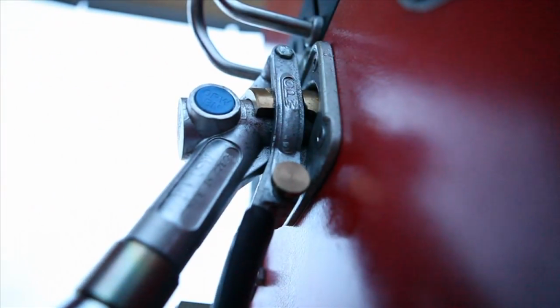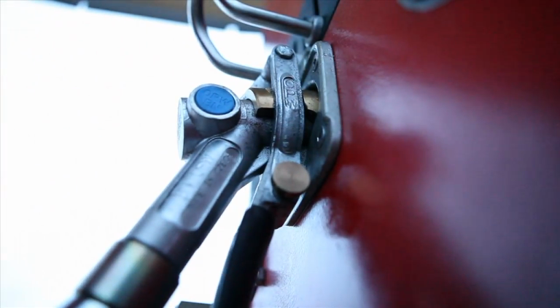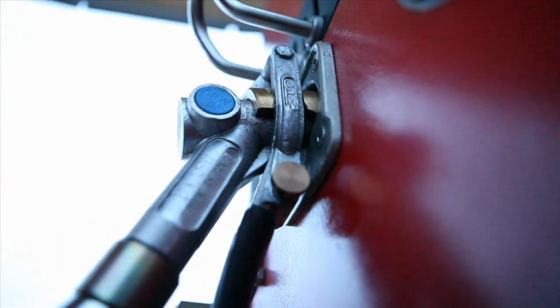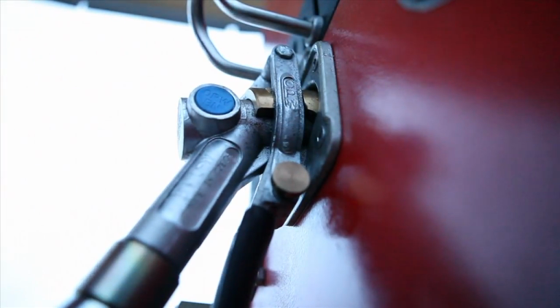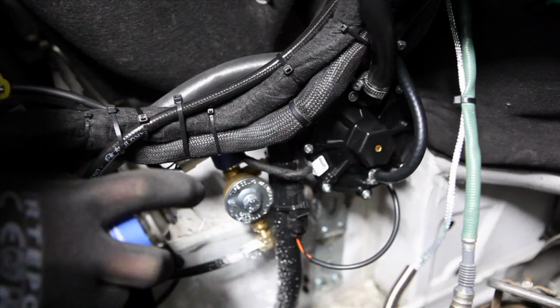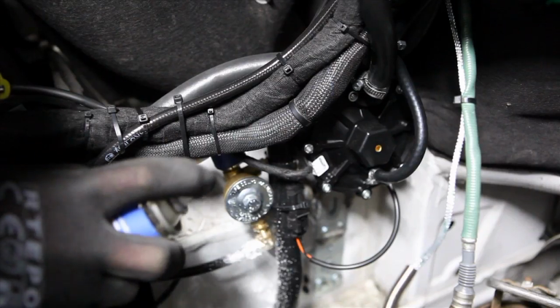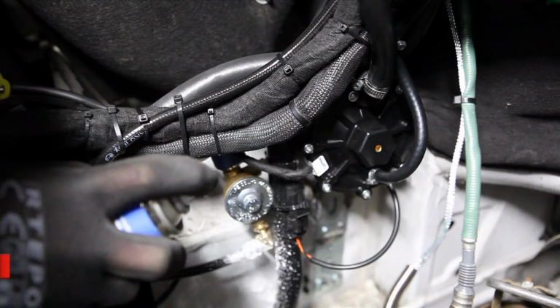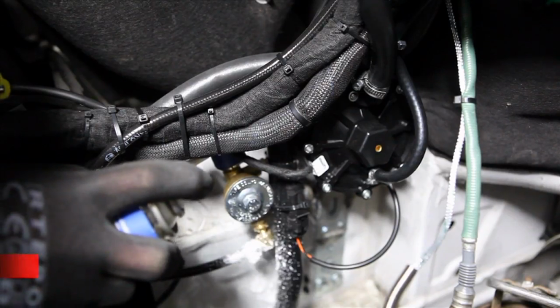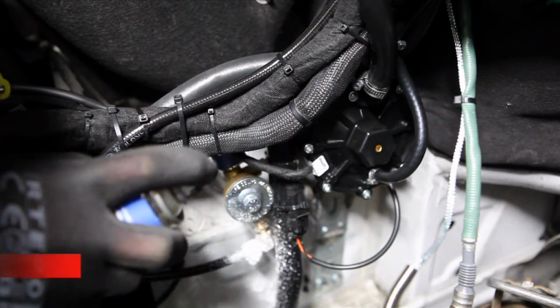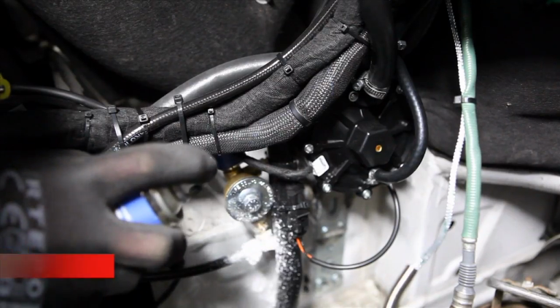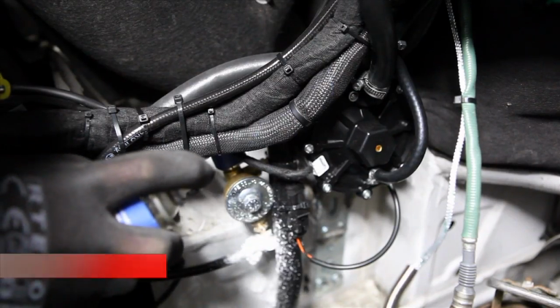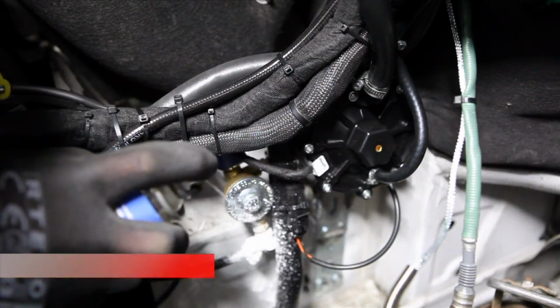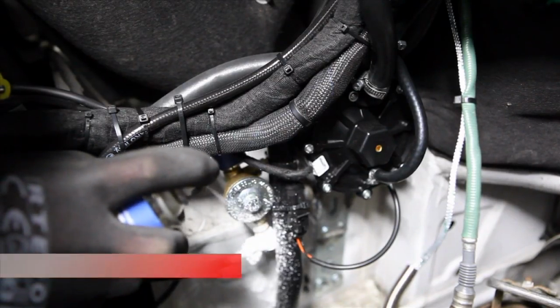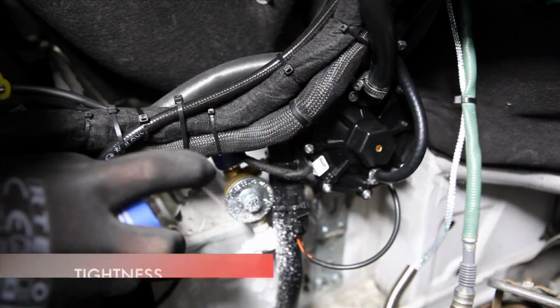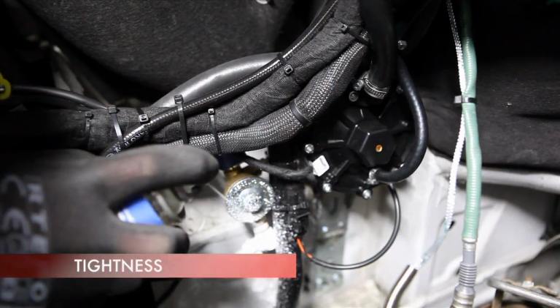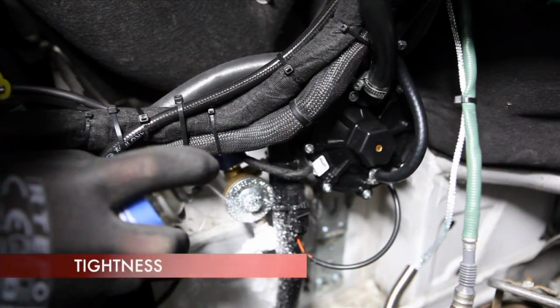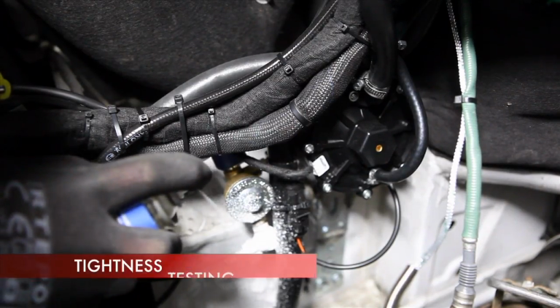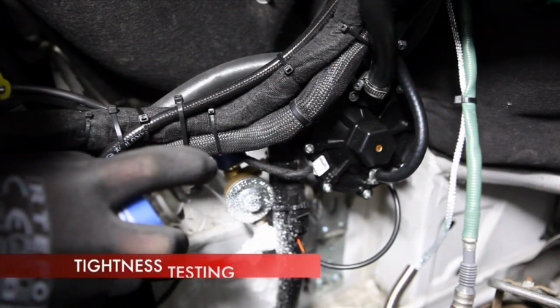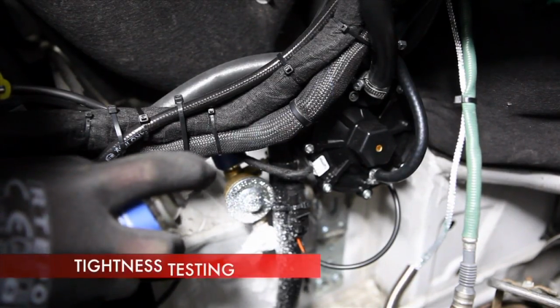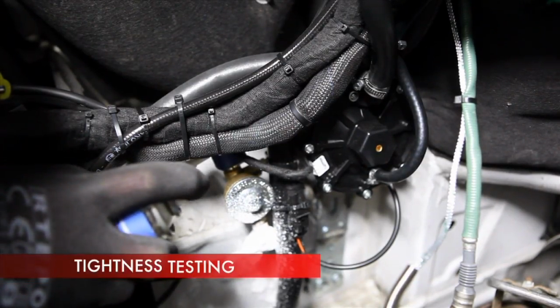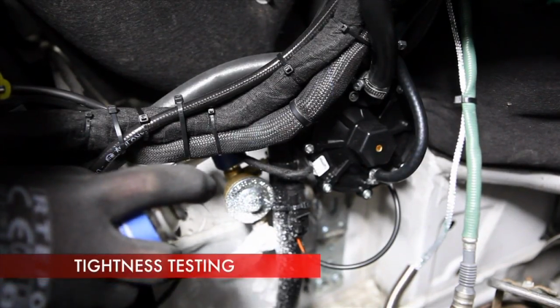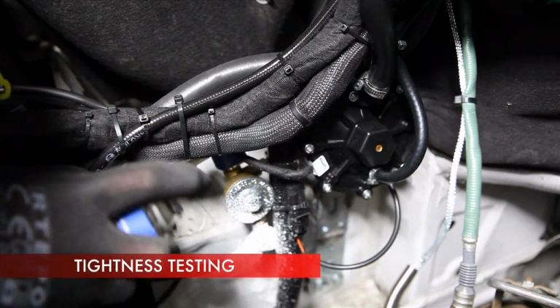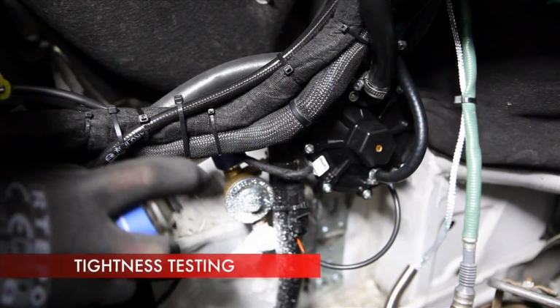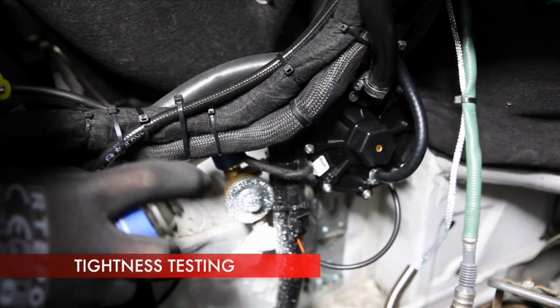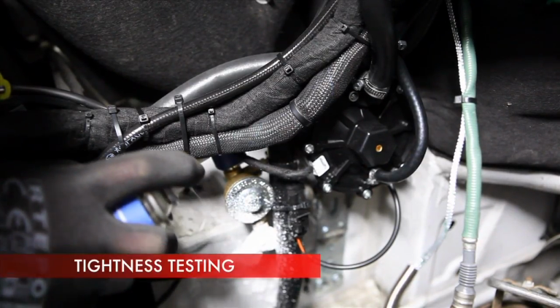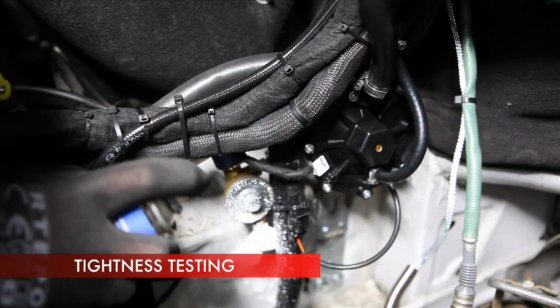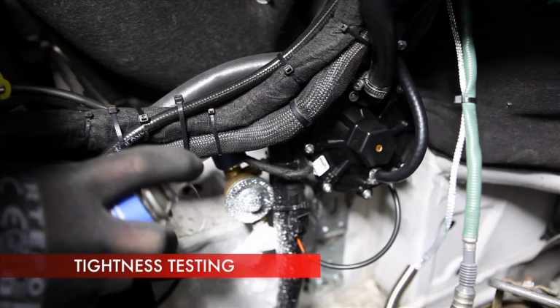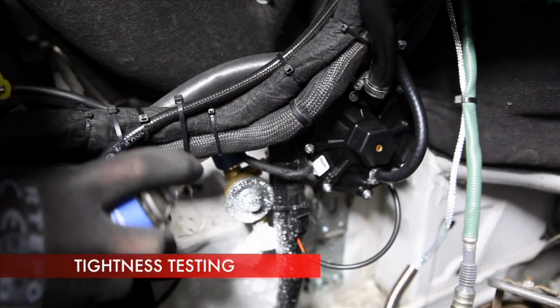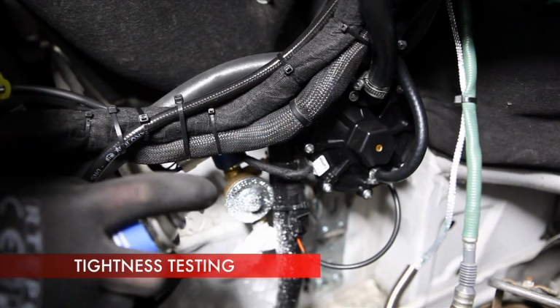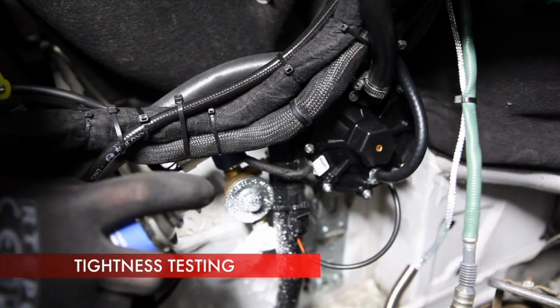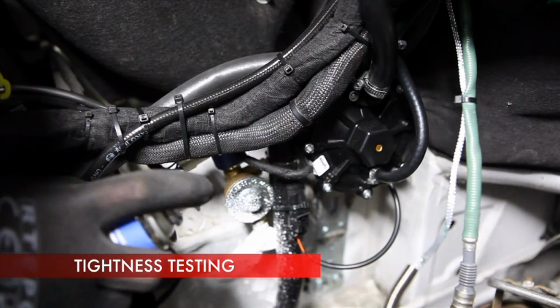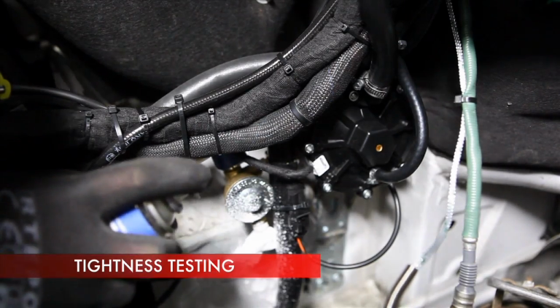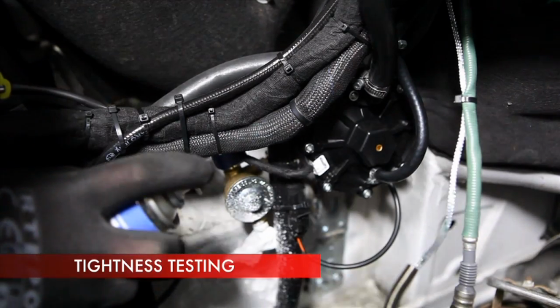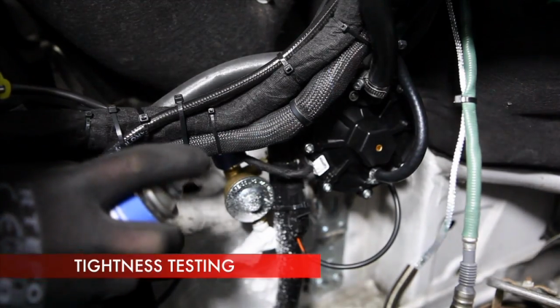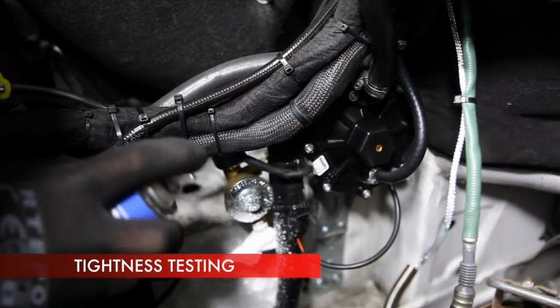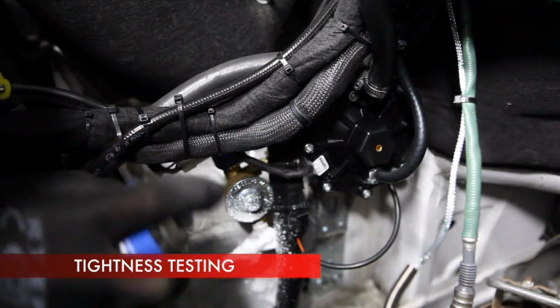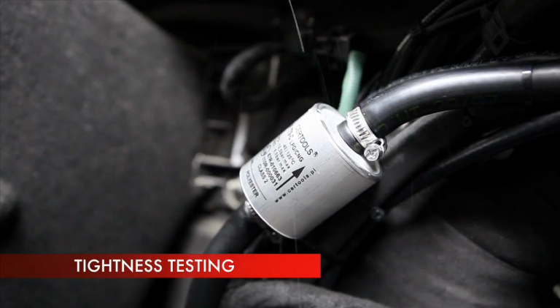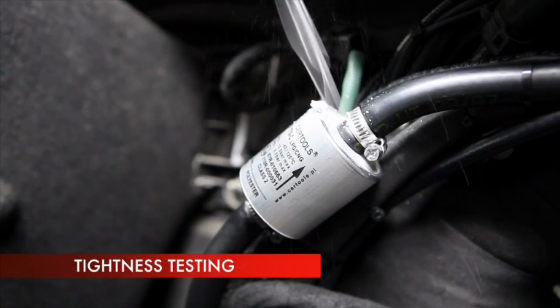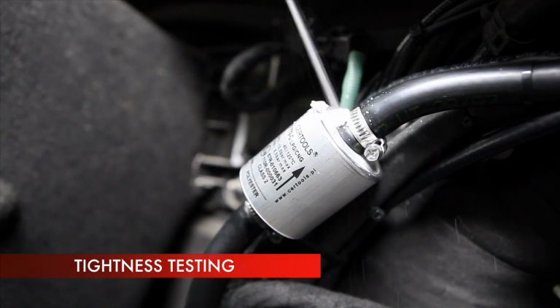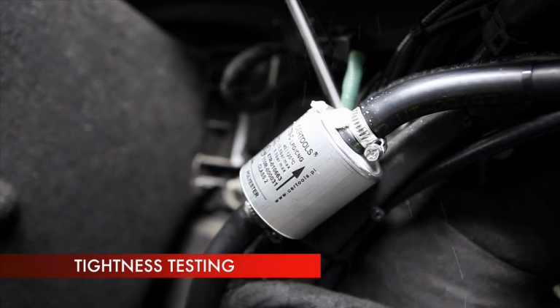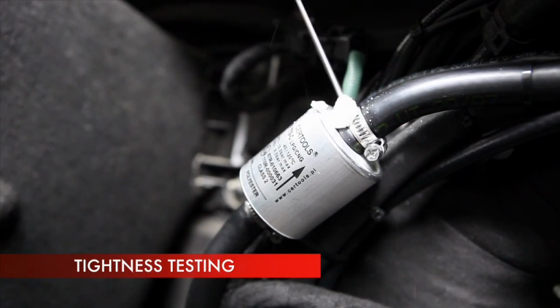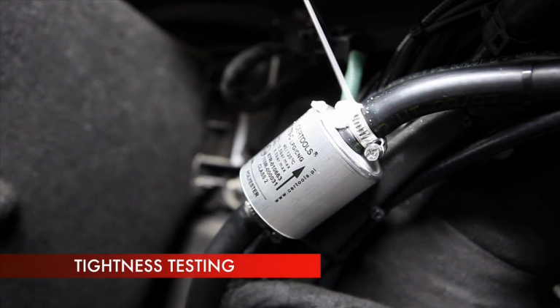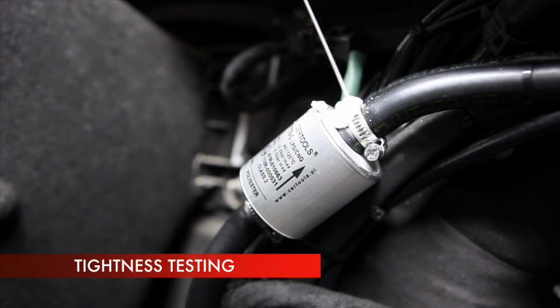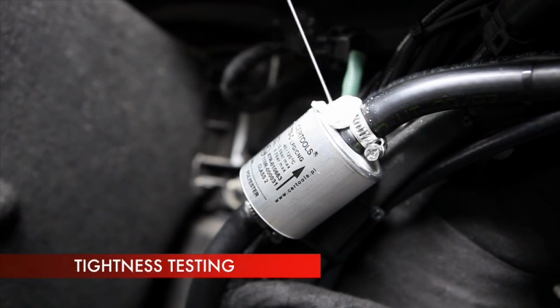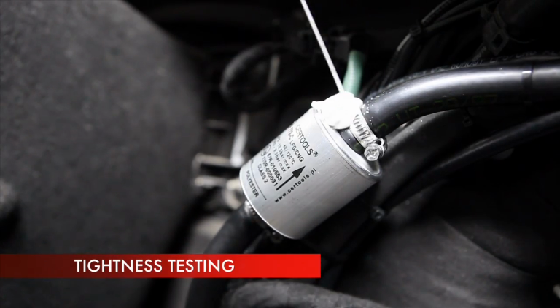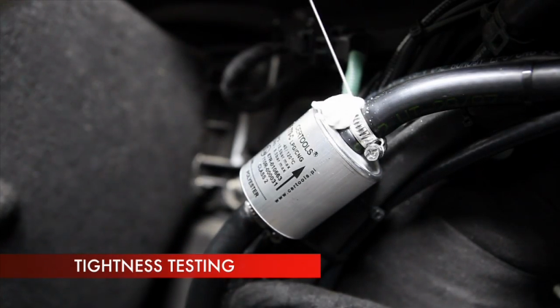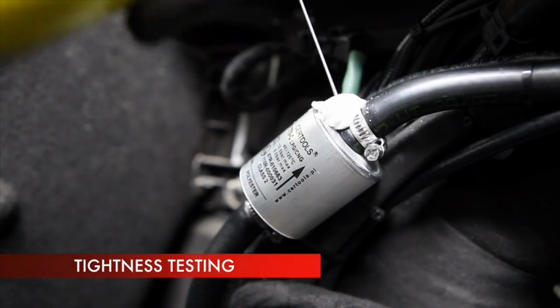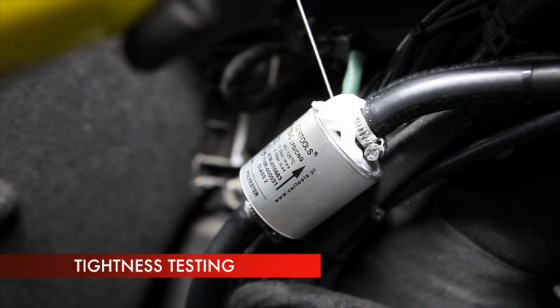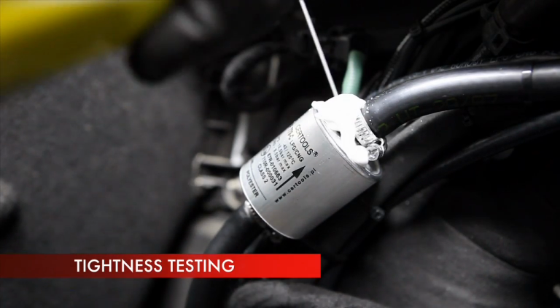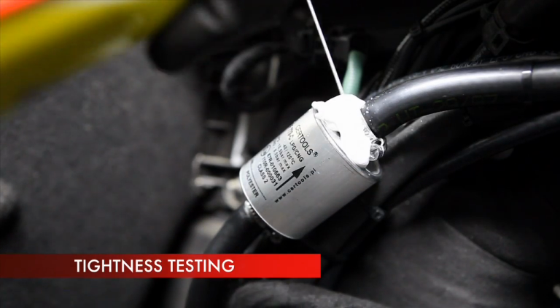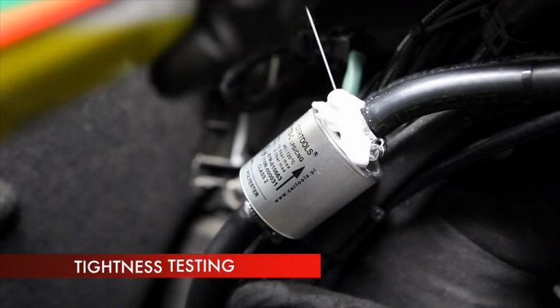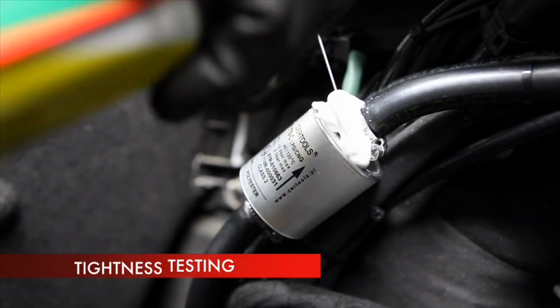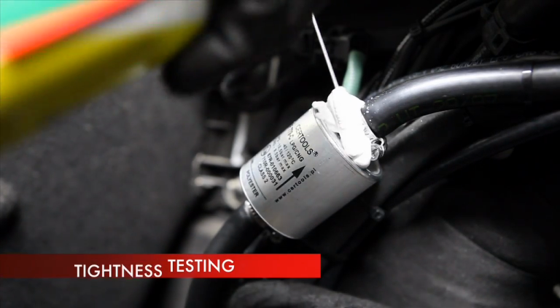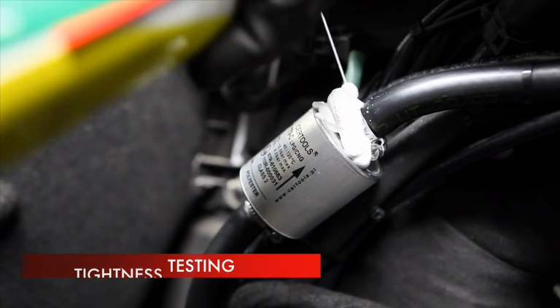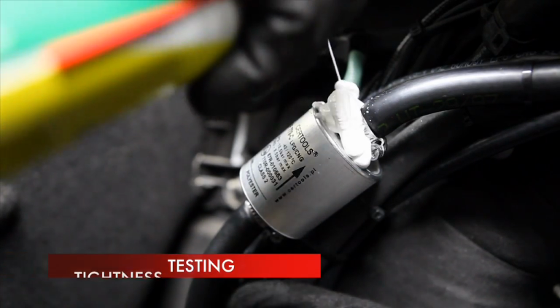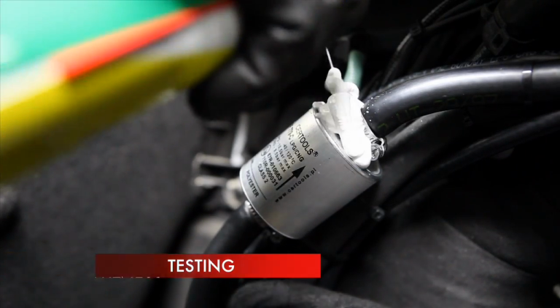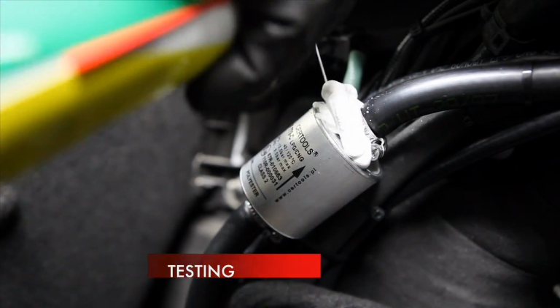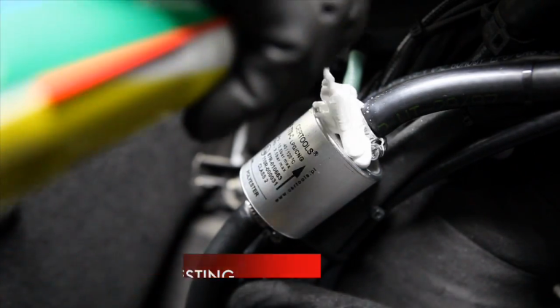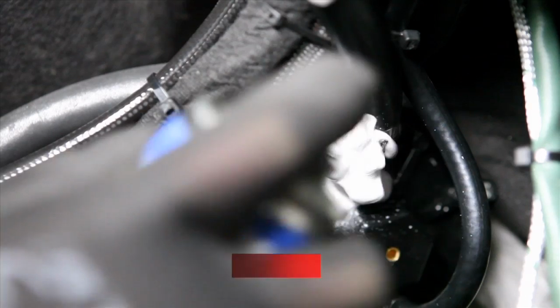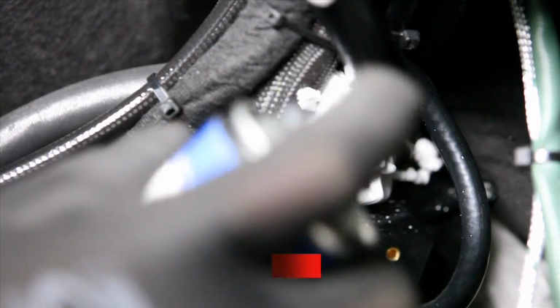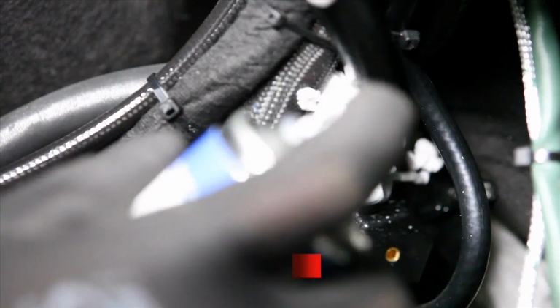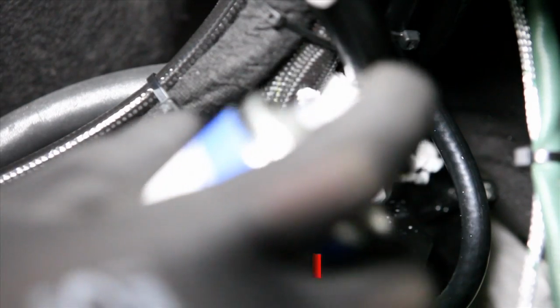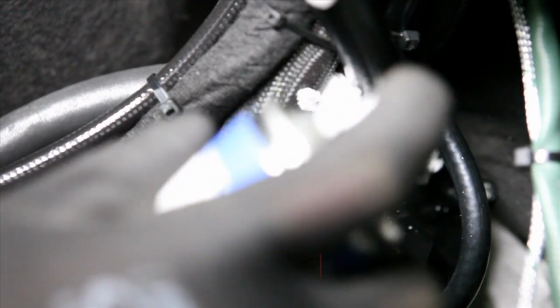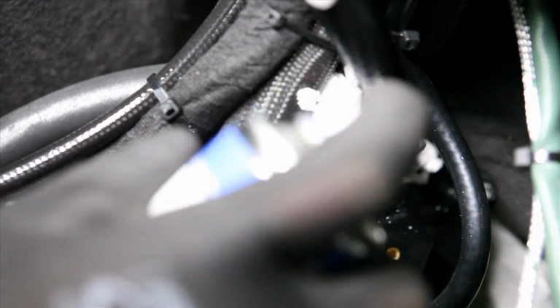Send a pulse to the LPG system solenoid valves and check all gas hose connections for tightness.